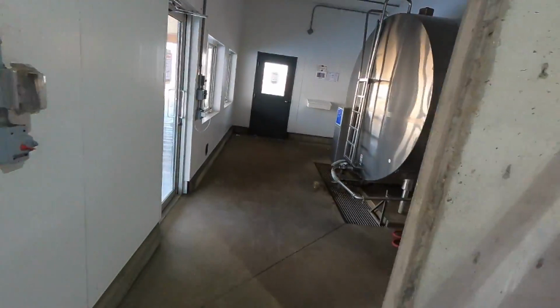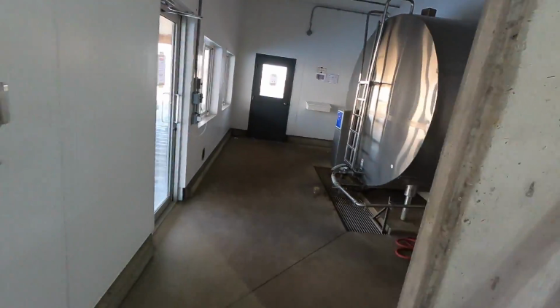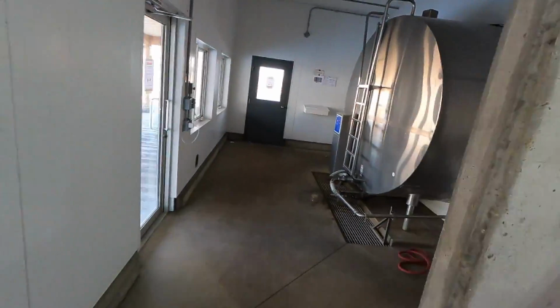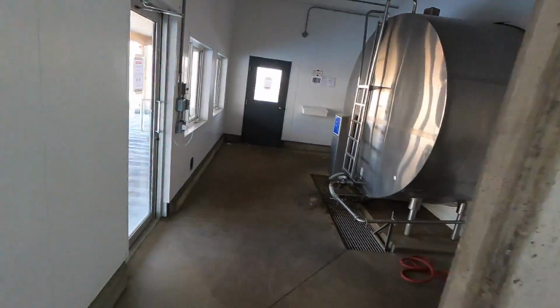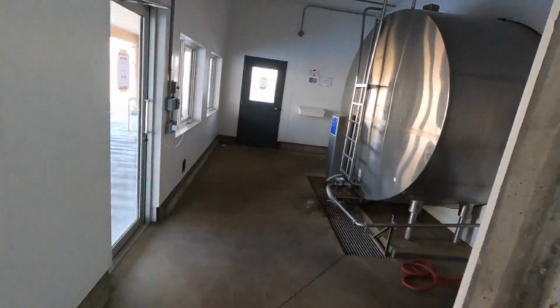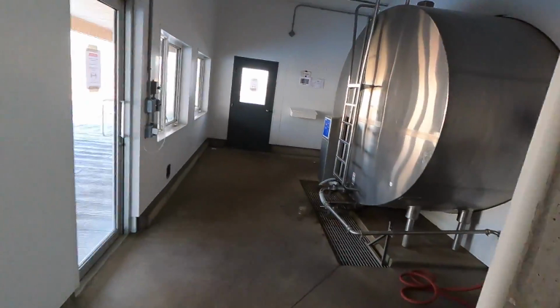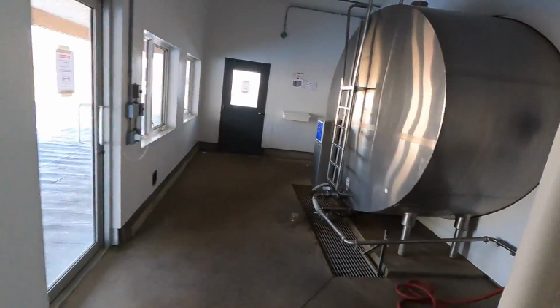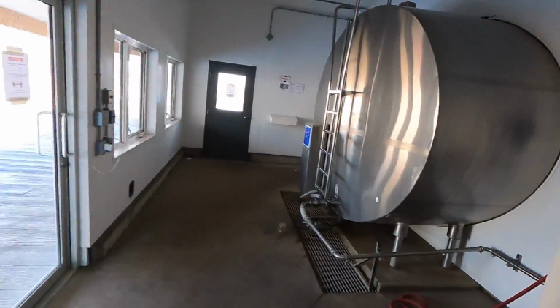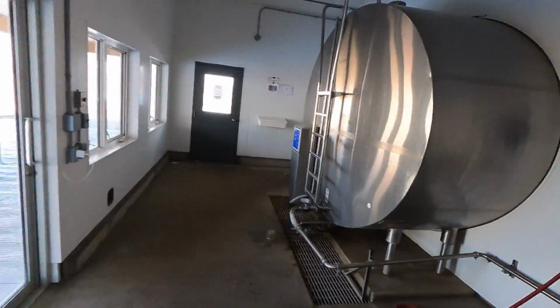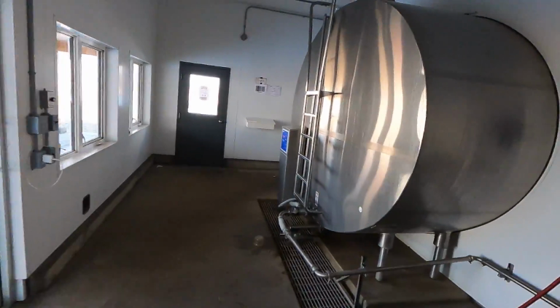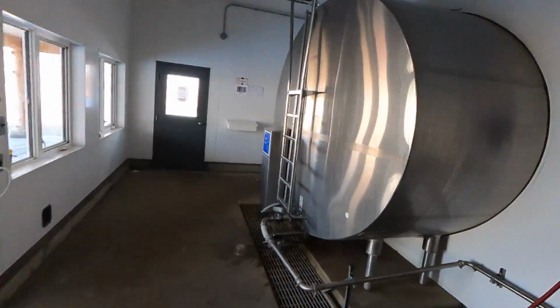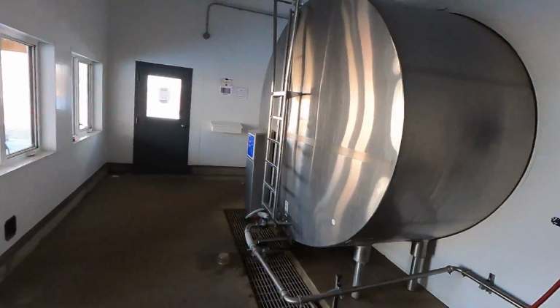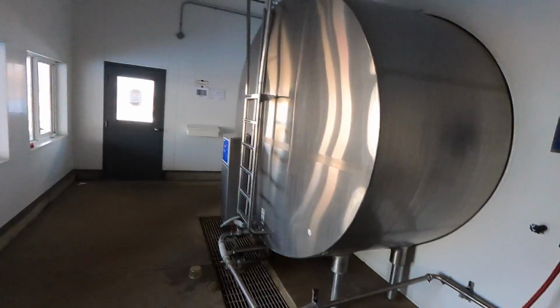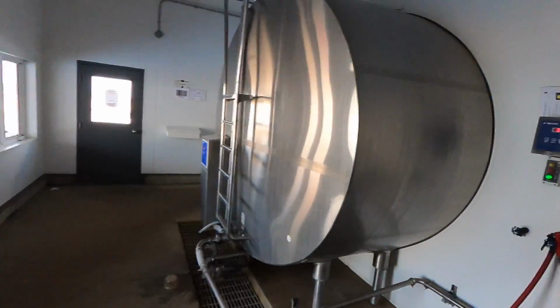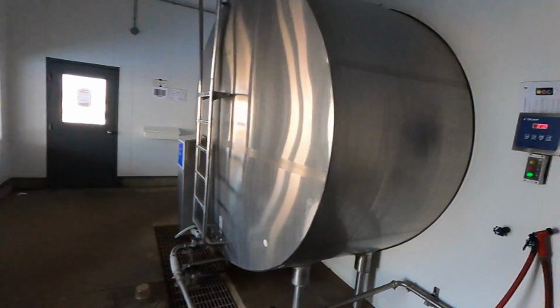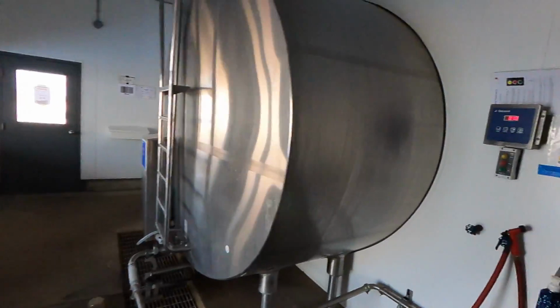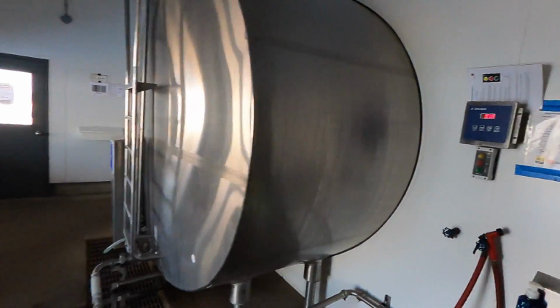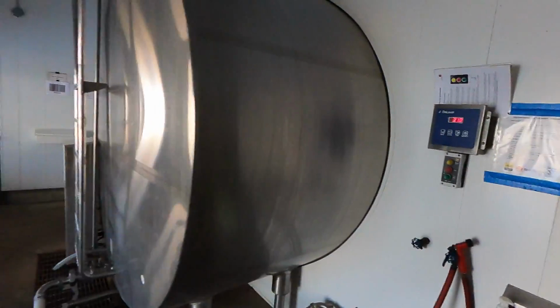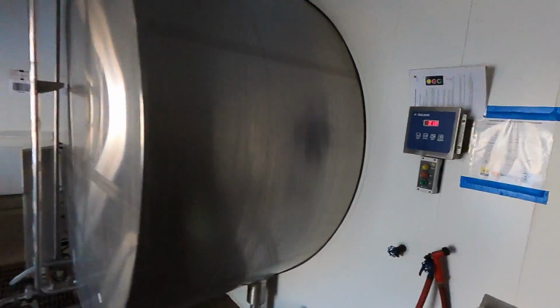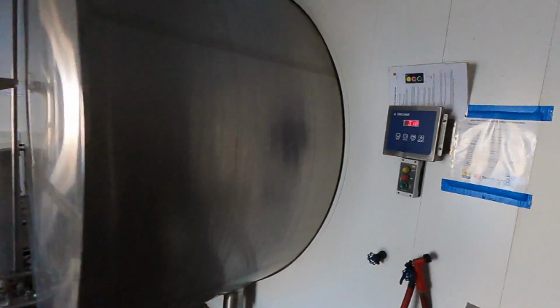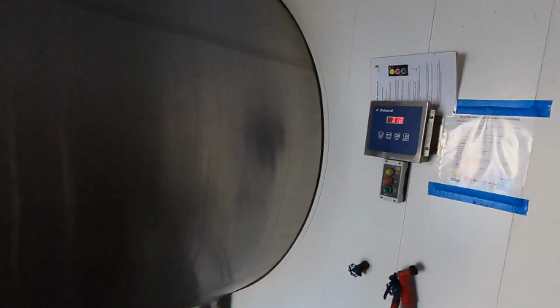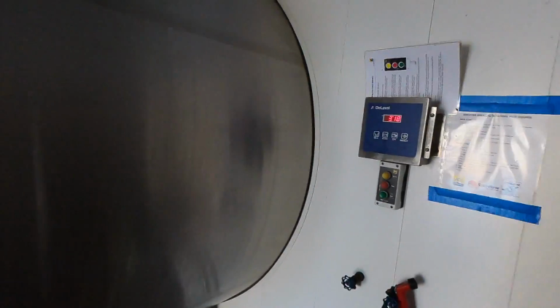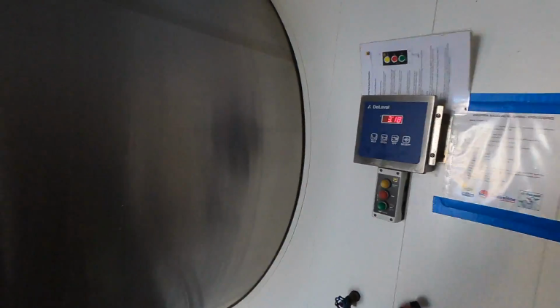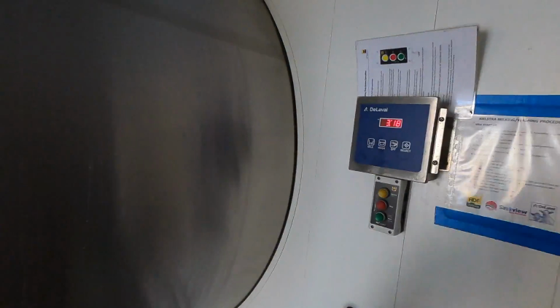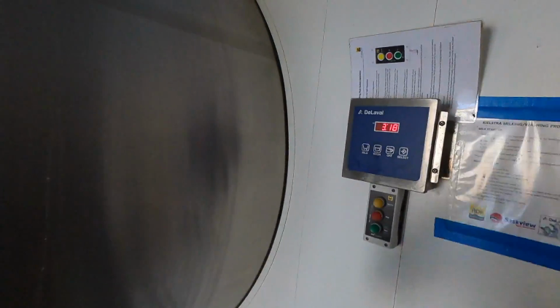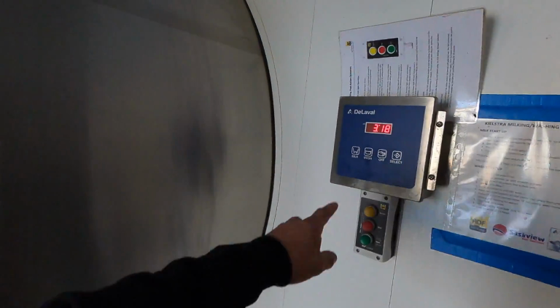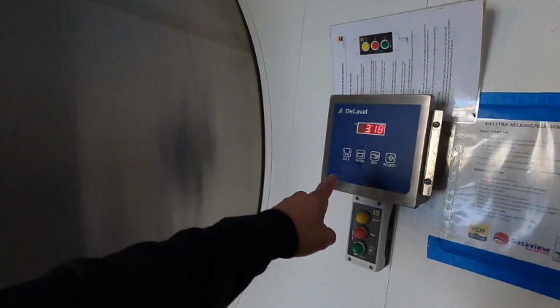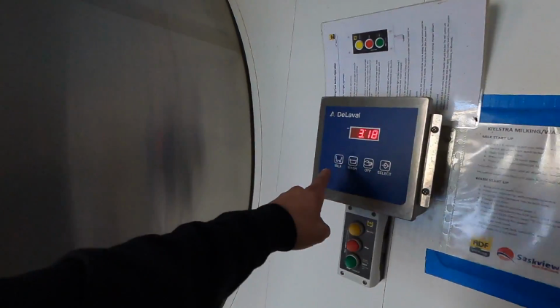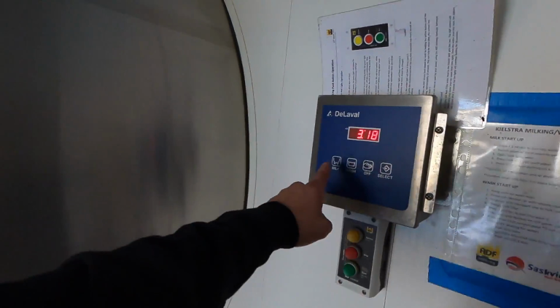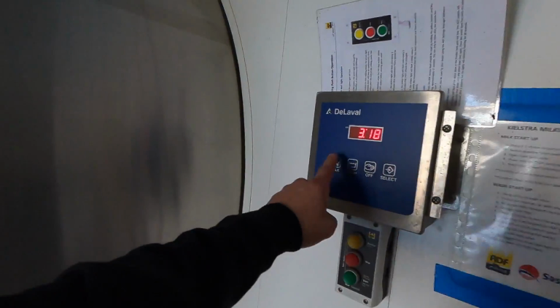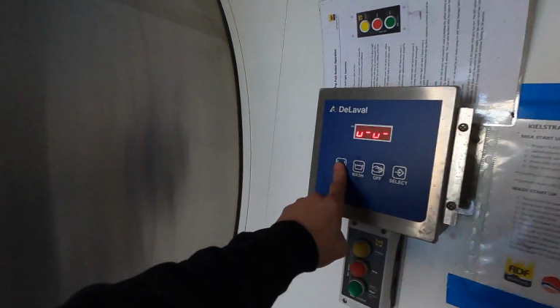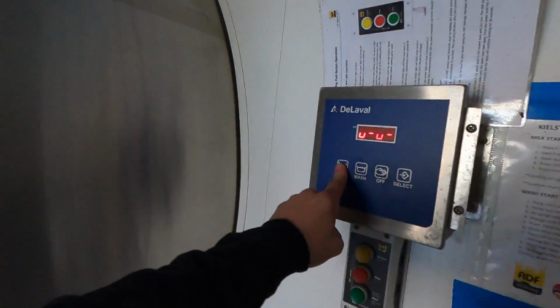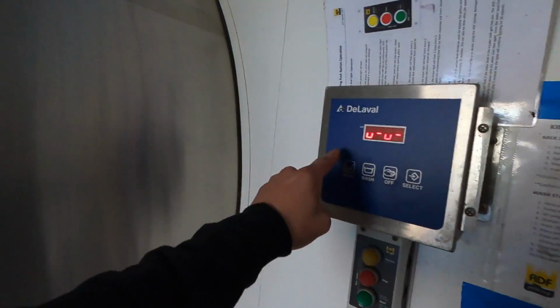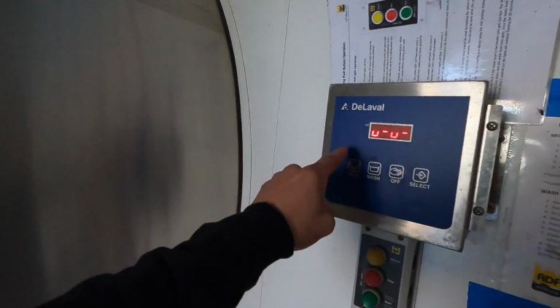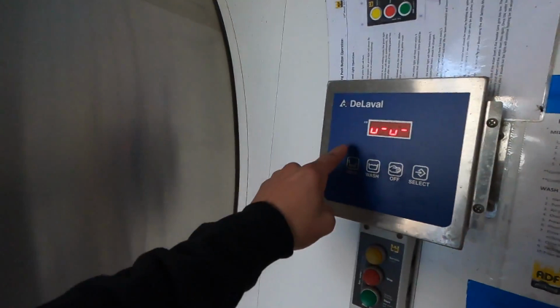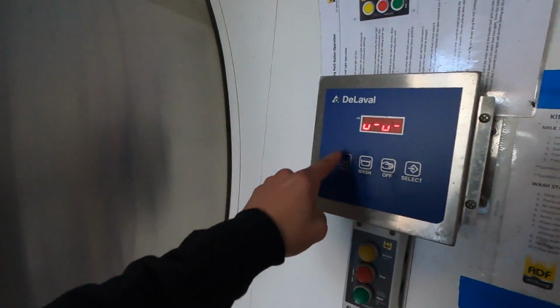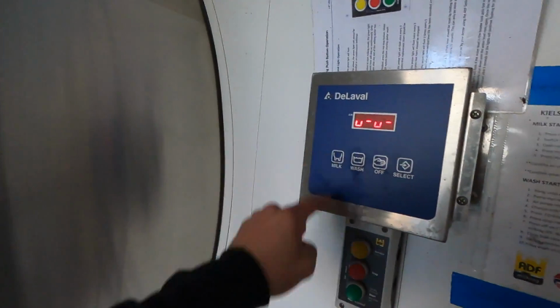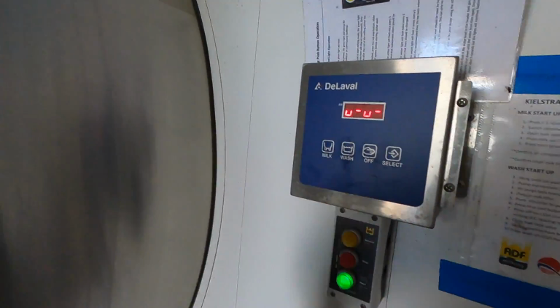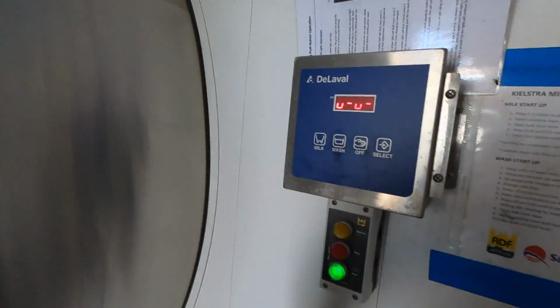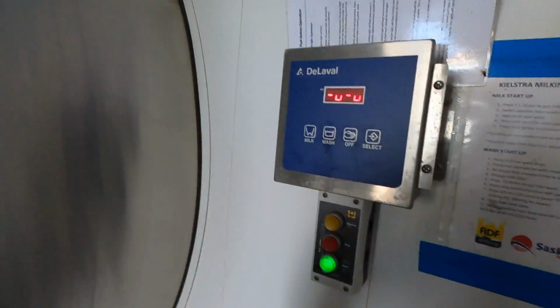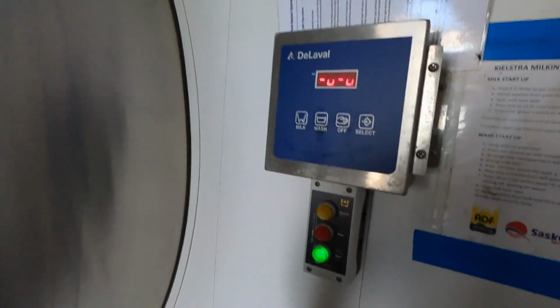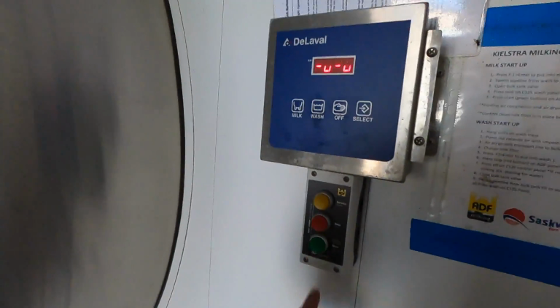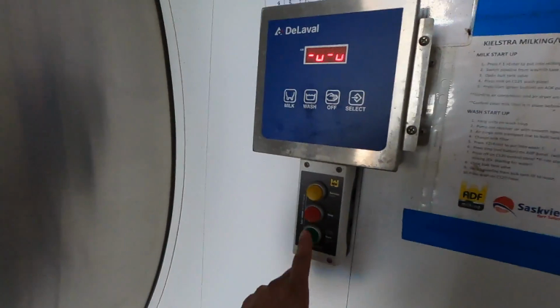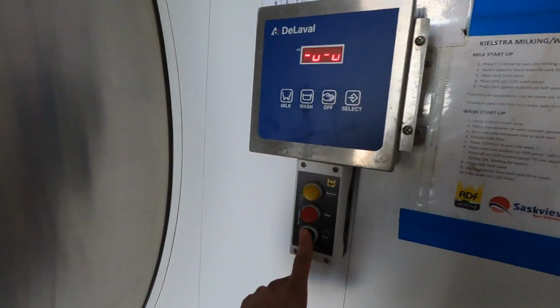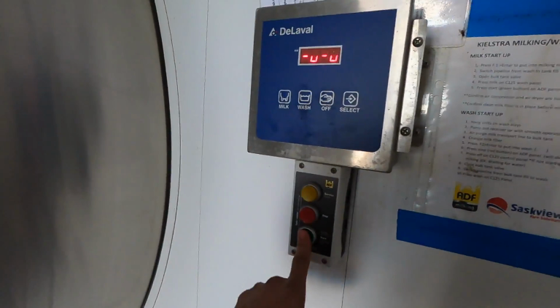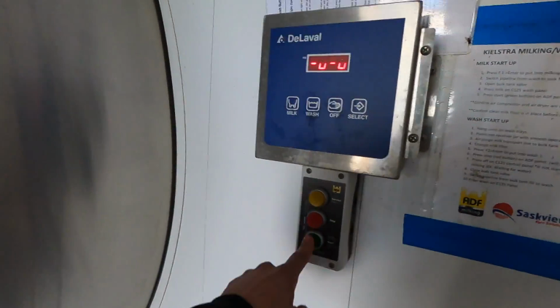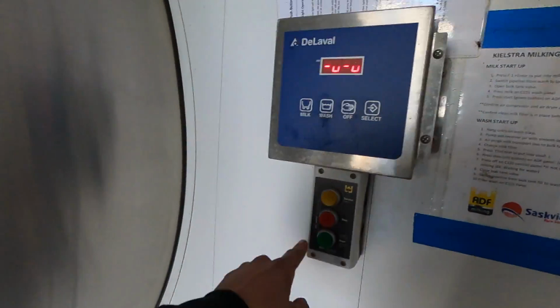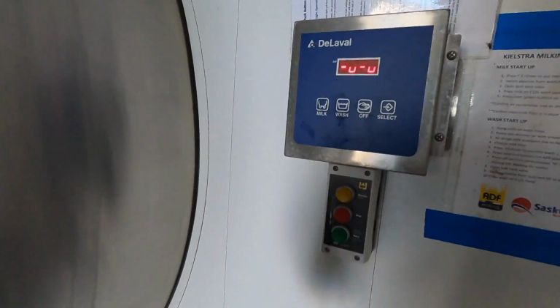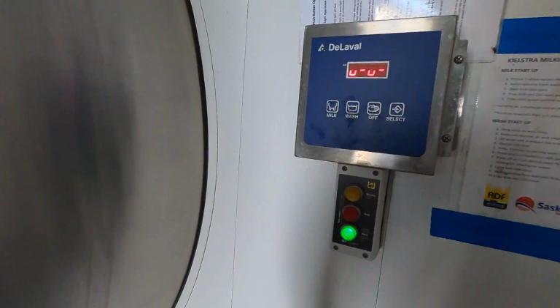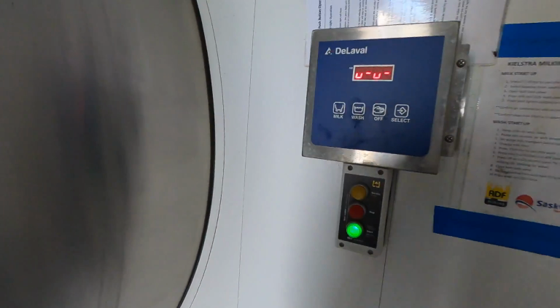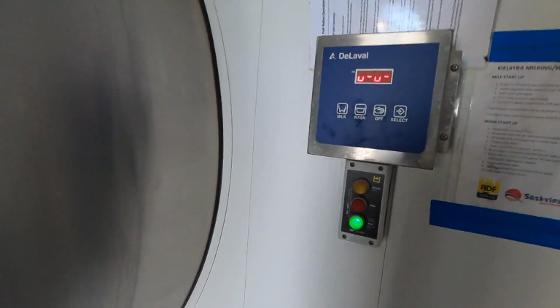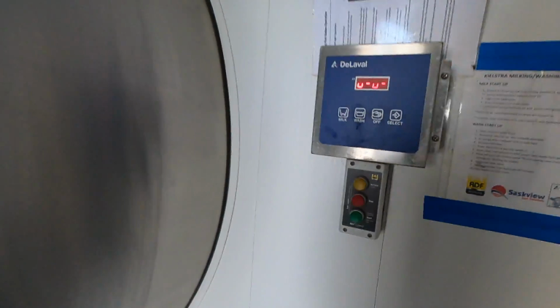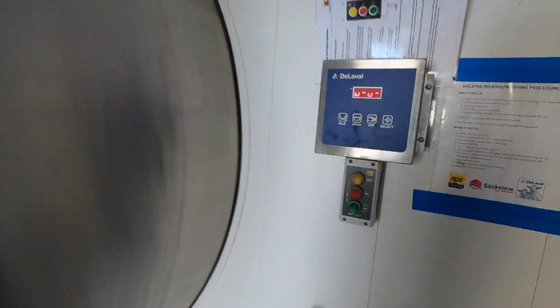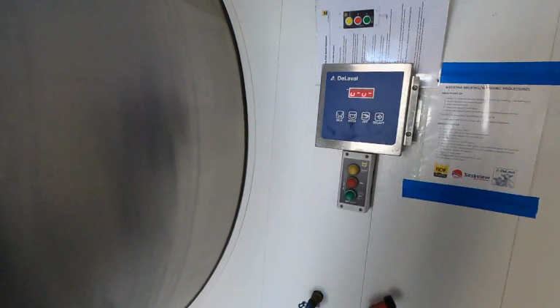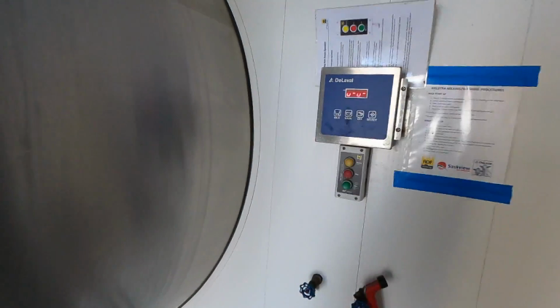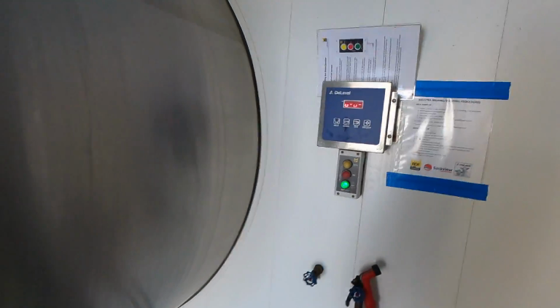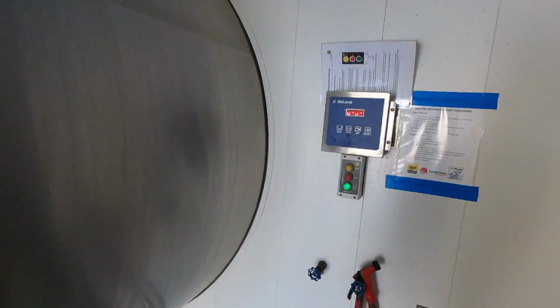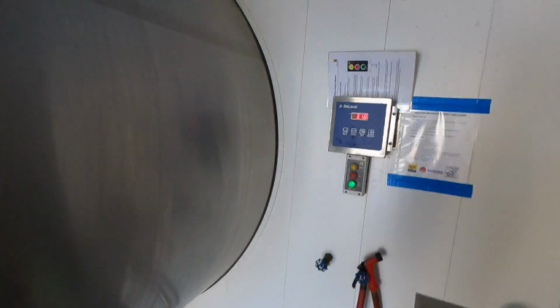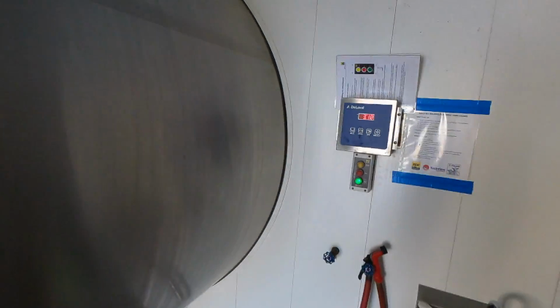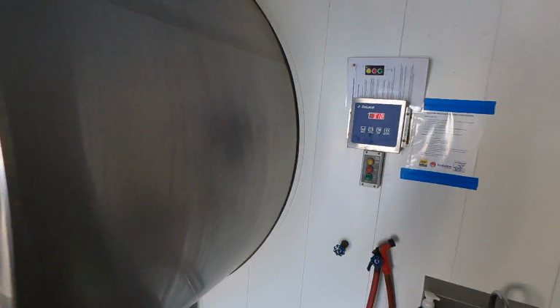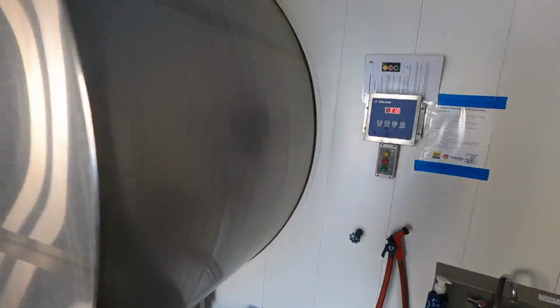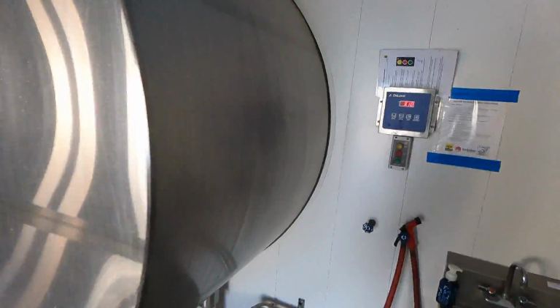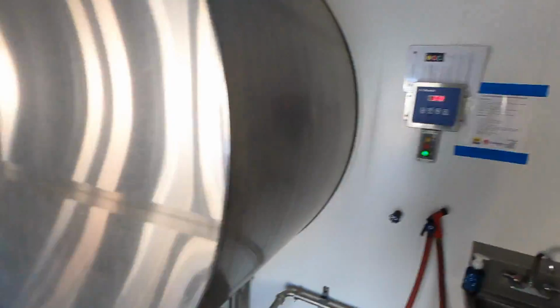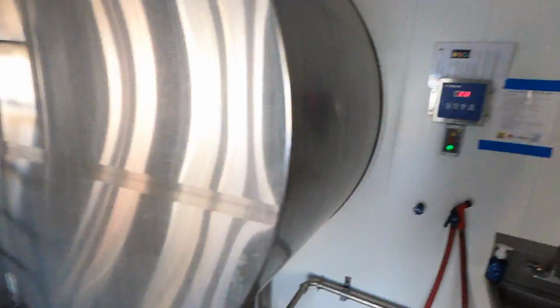I'm going to head over here and turn the milker on first and start the ADF claws.